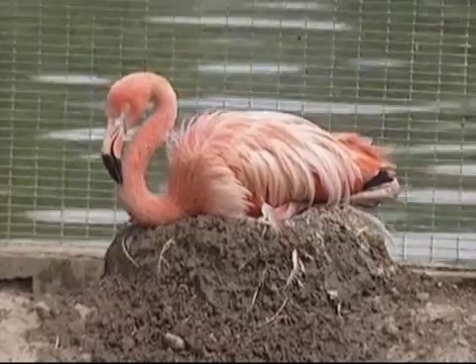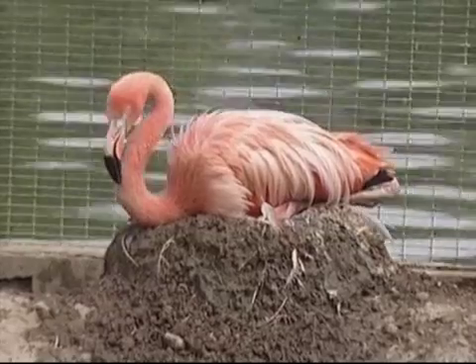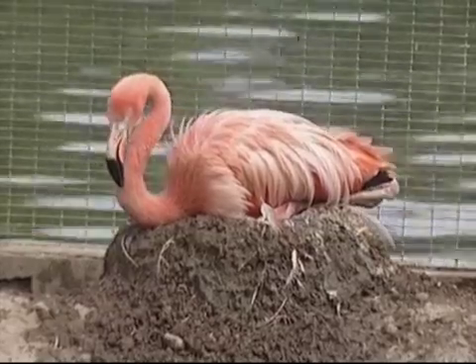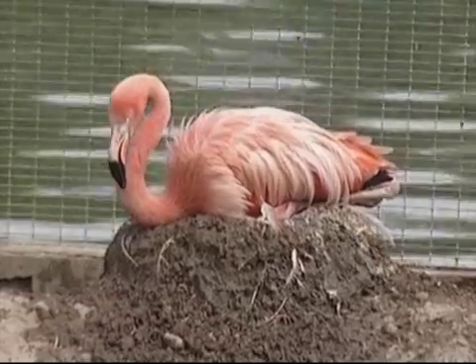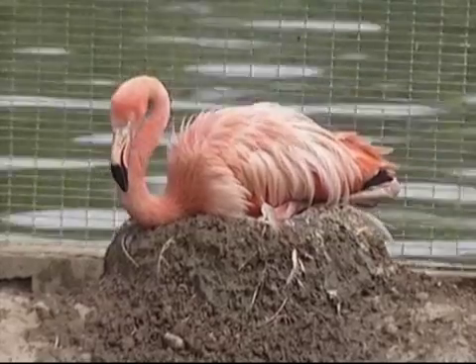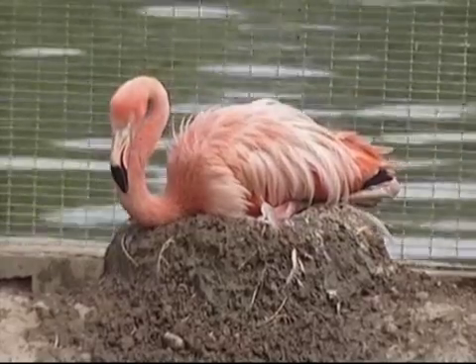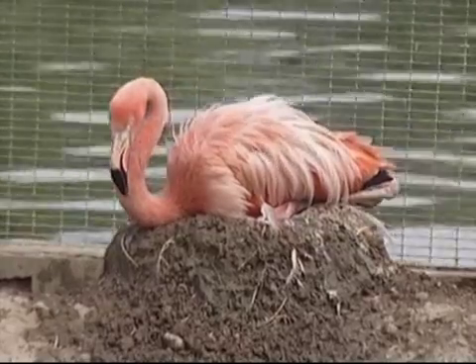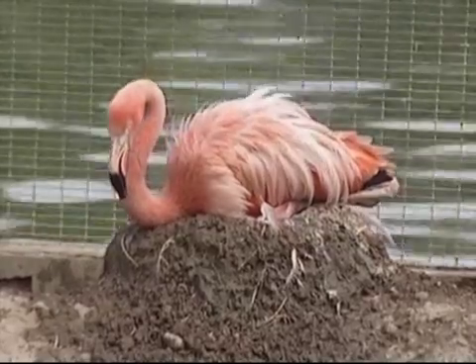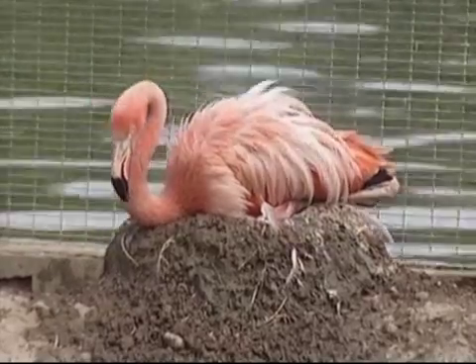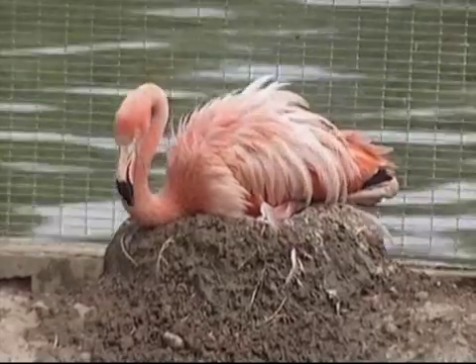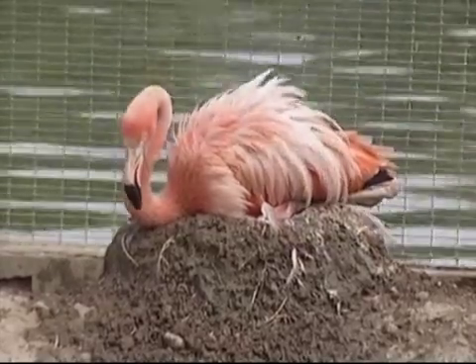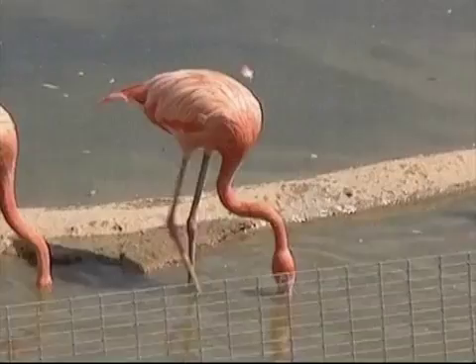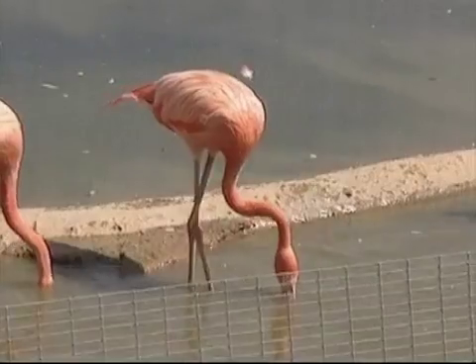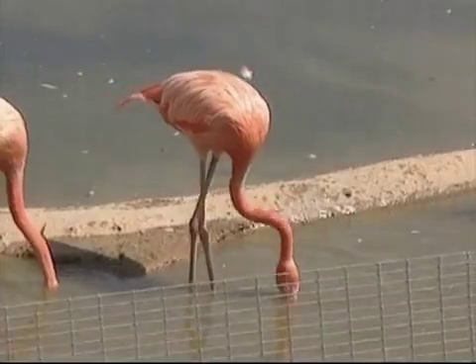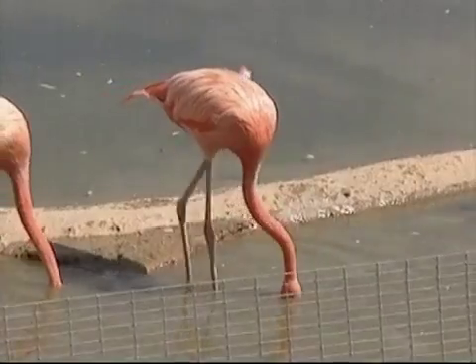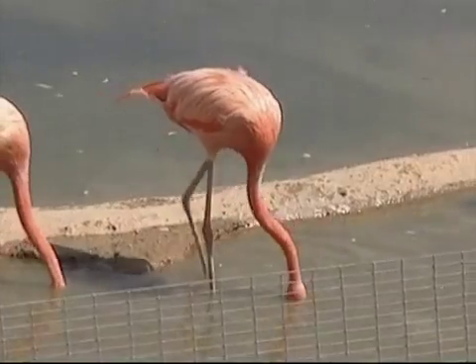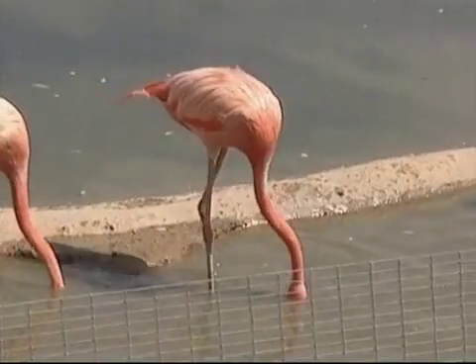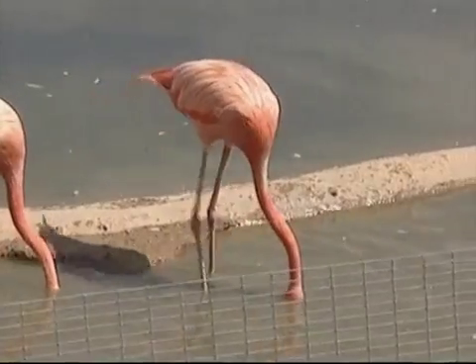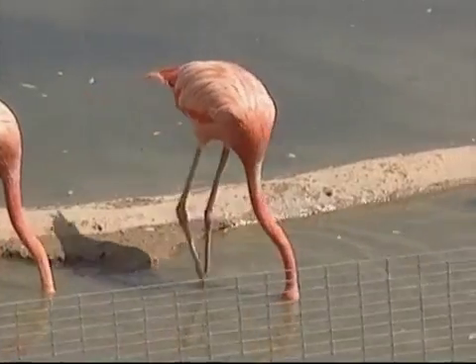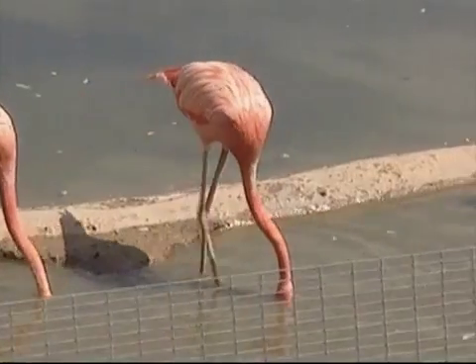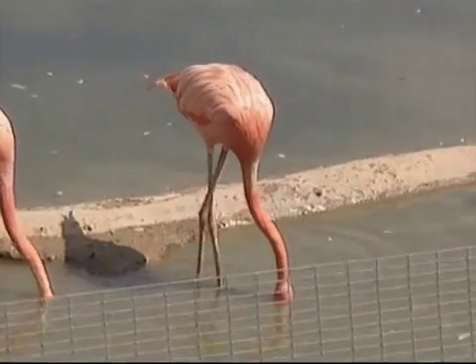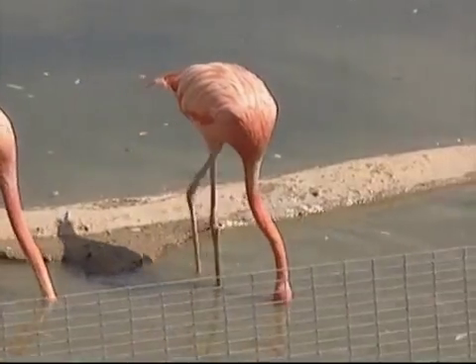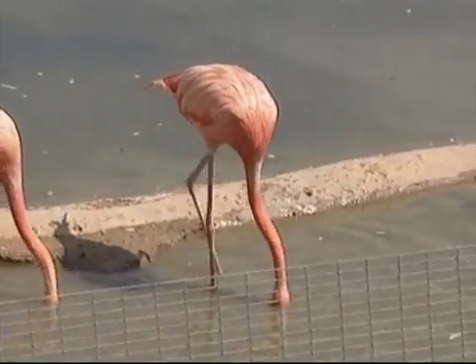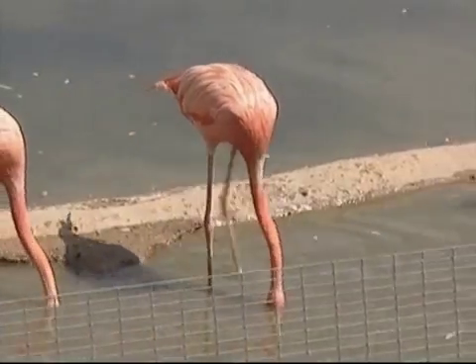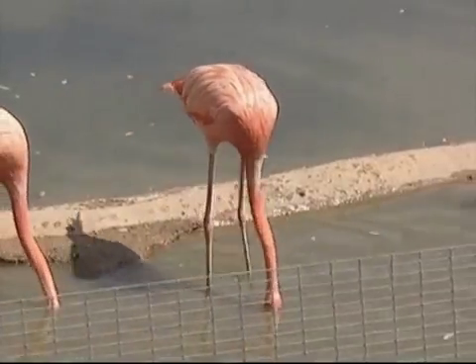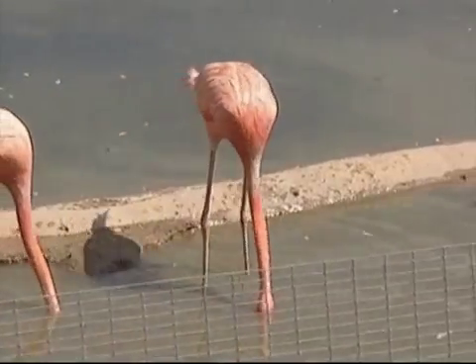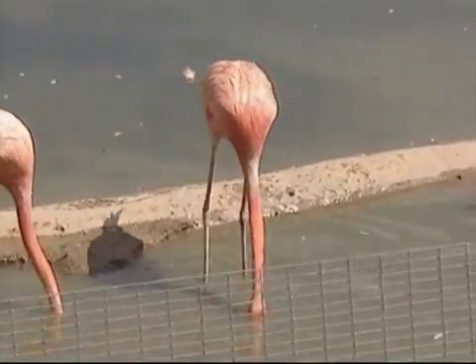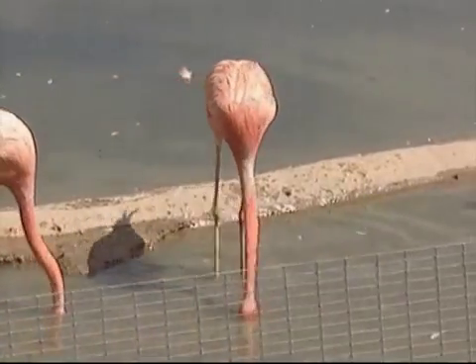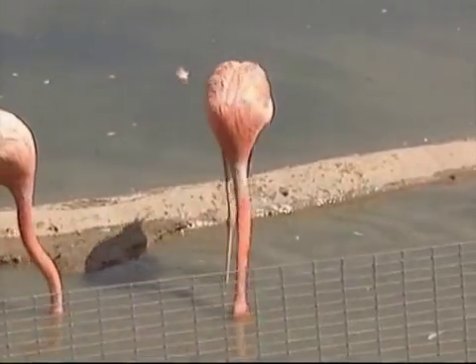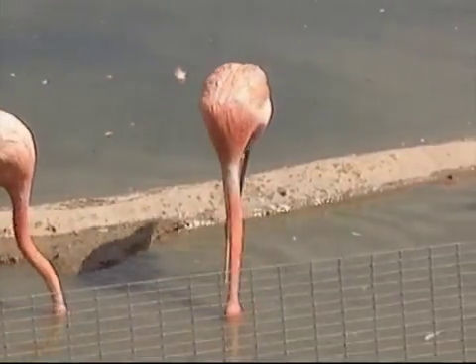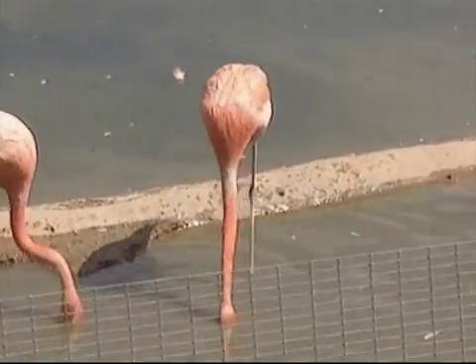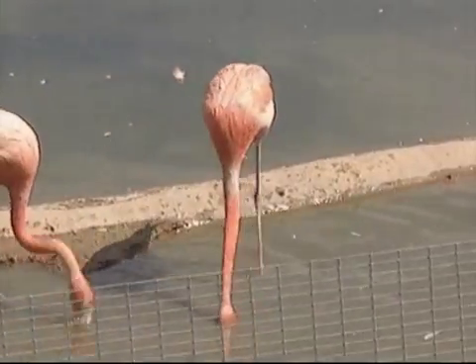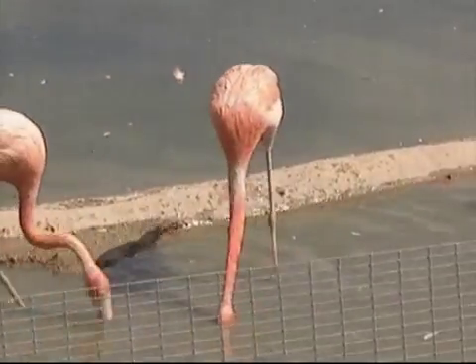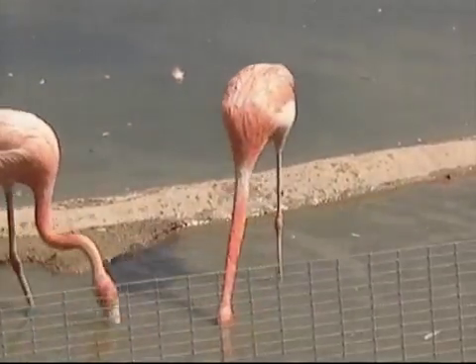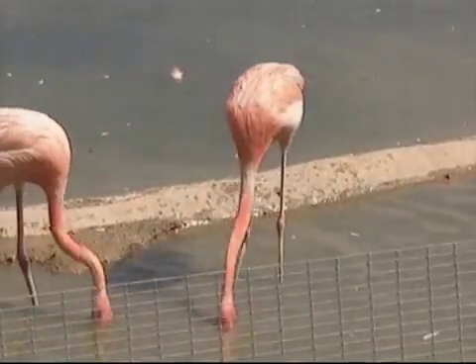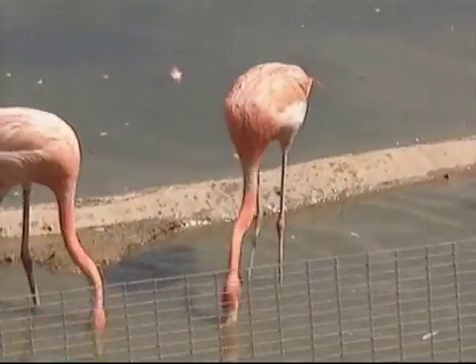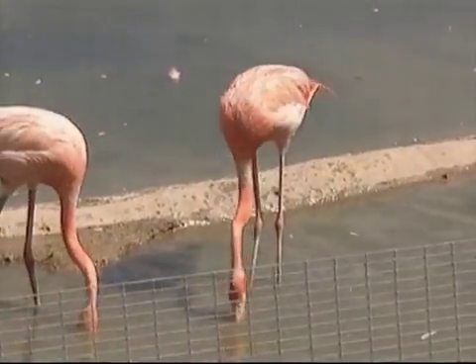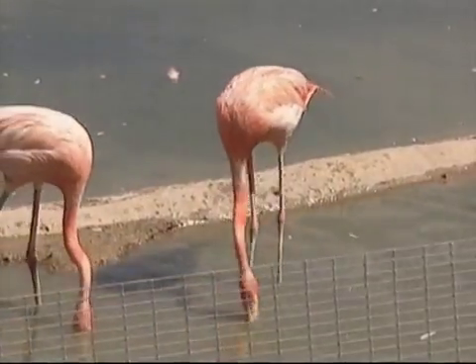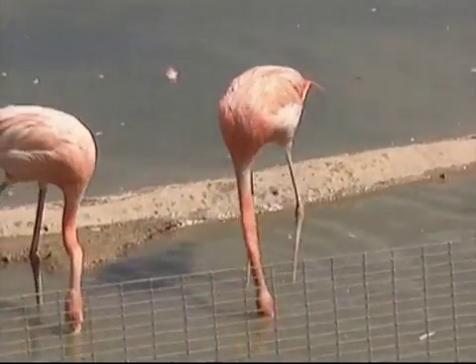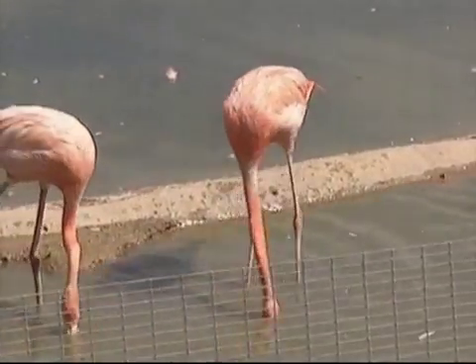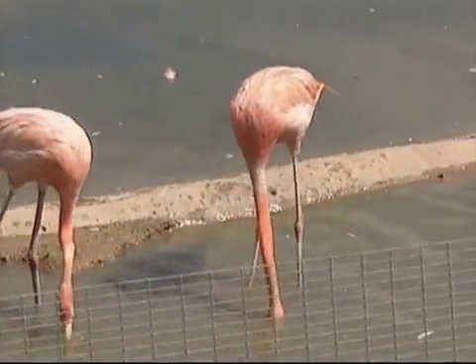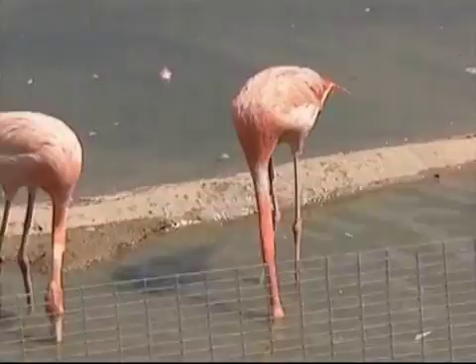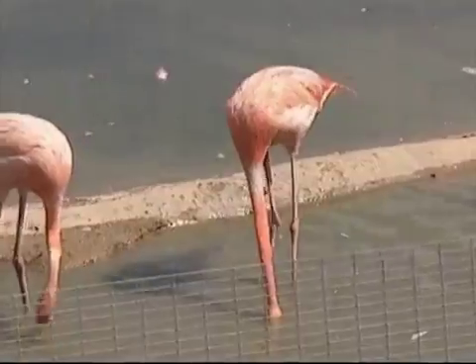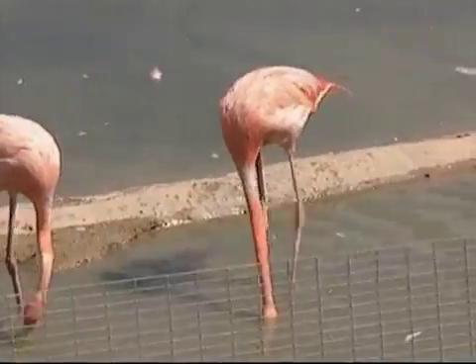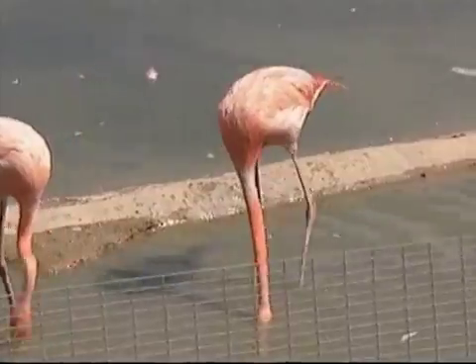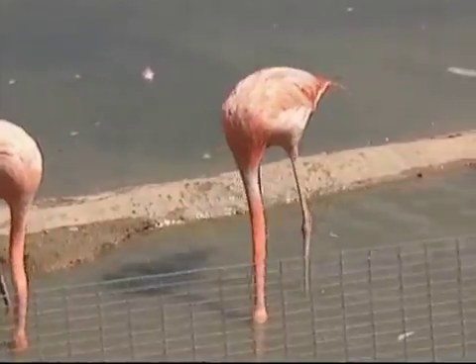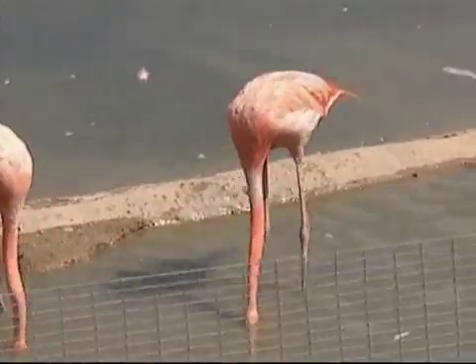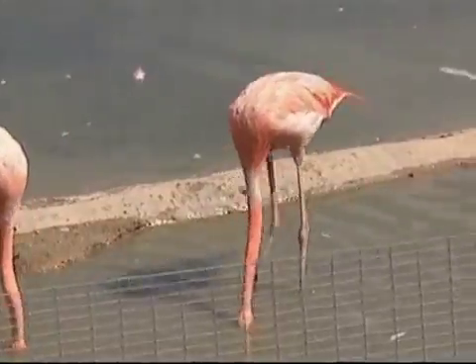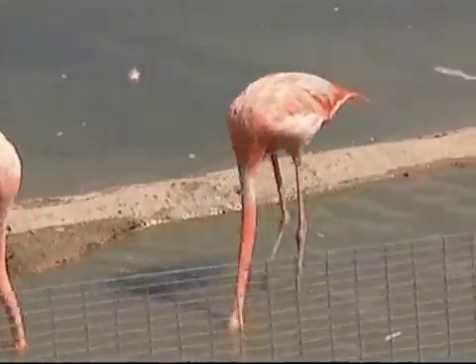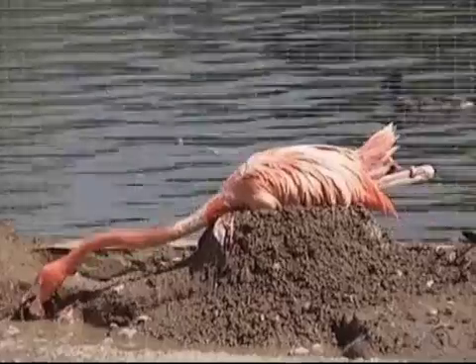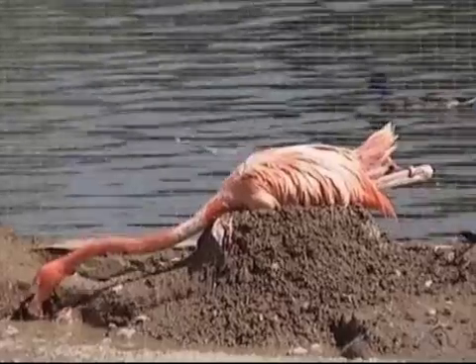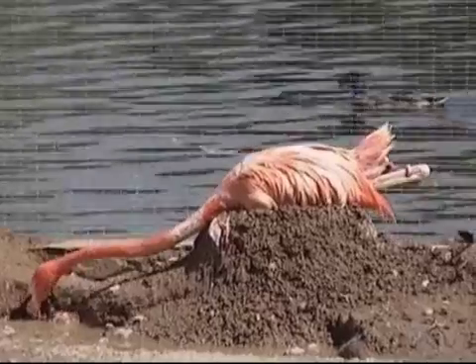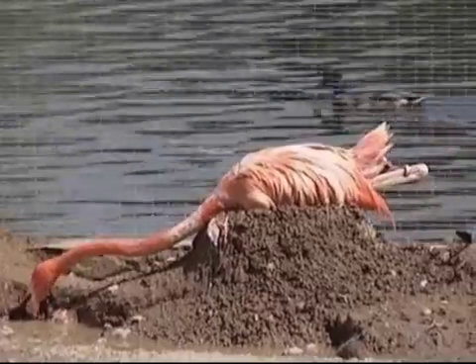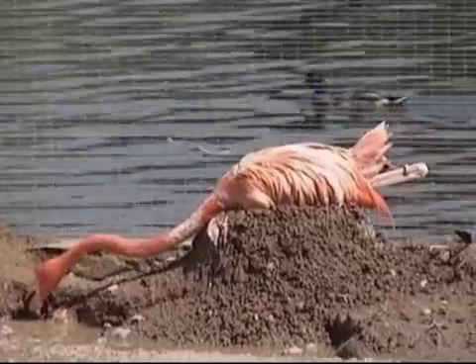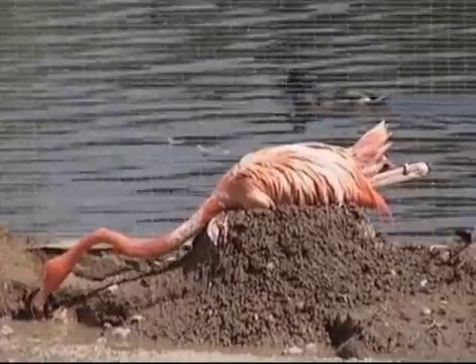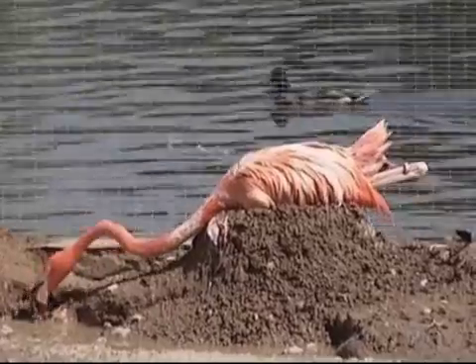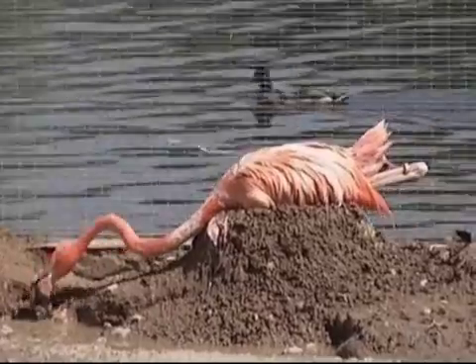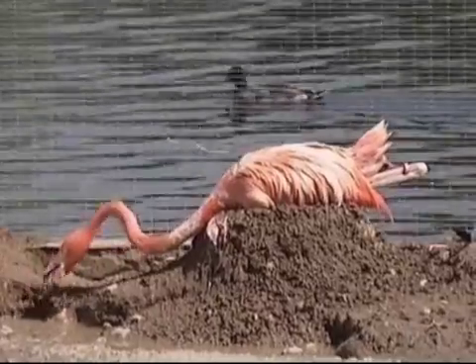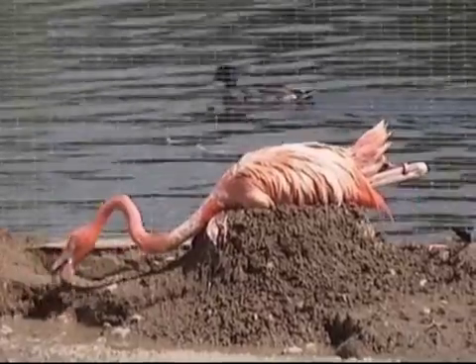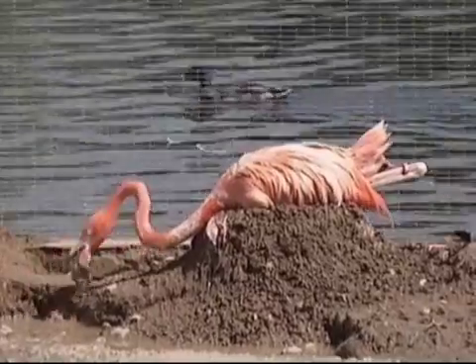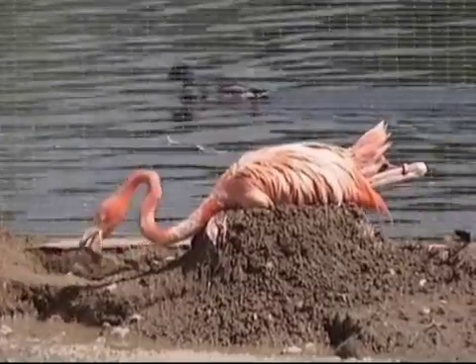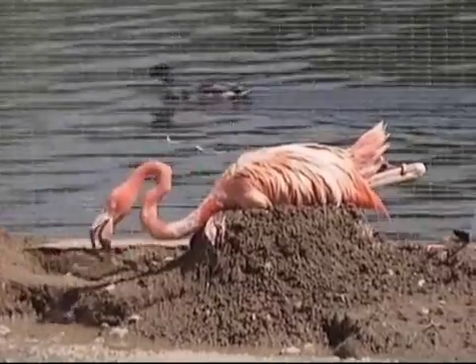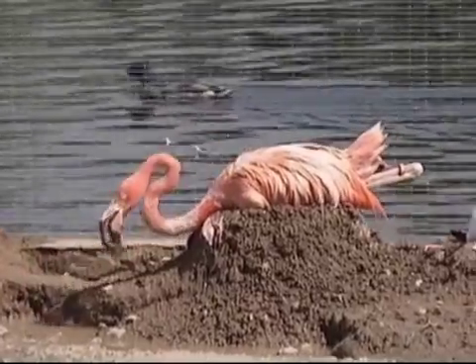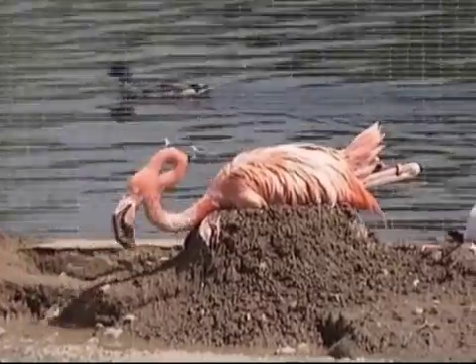In order for flamingos to breed, it's very important to have a large flock, and they like to breed in warm and humid climates.